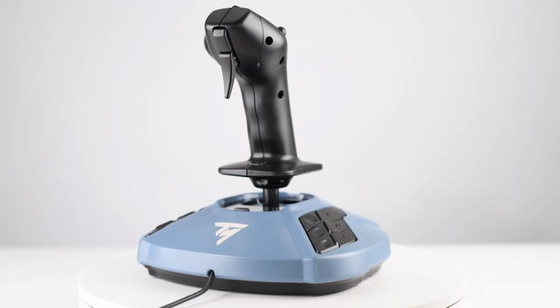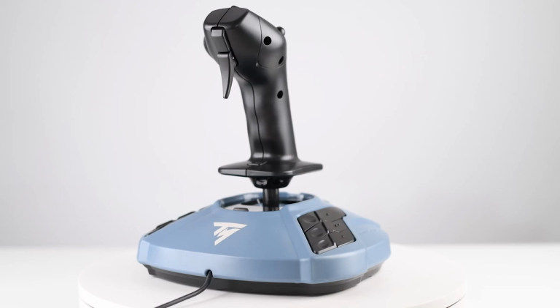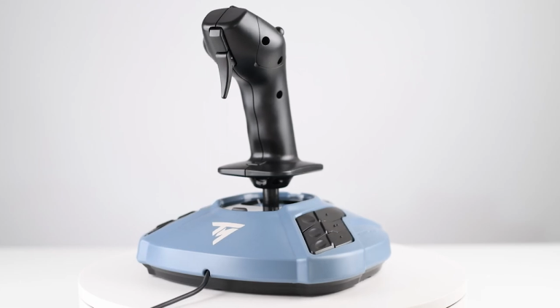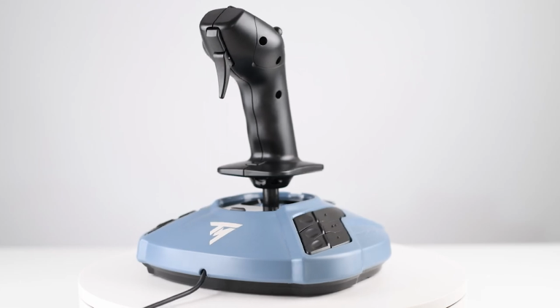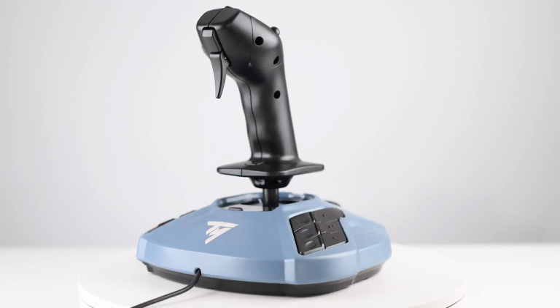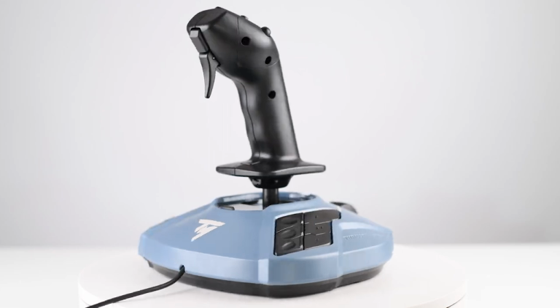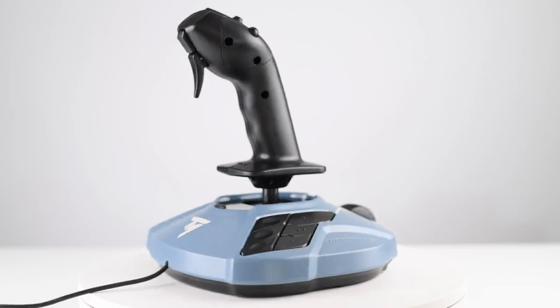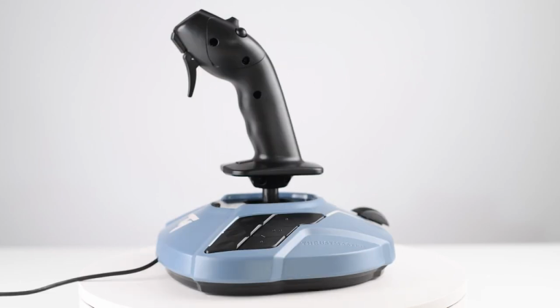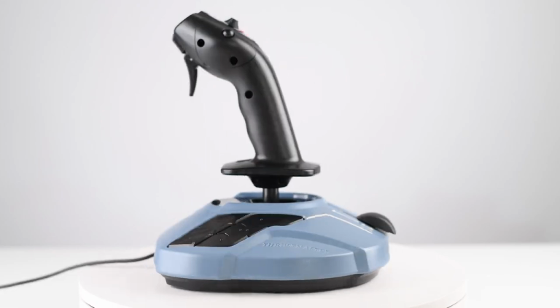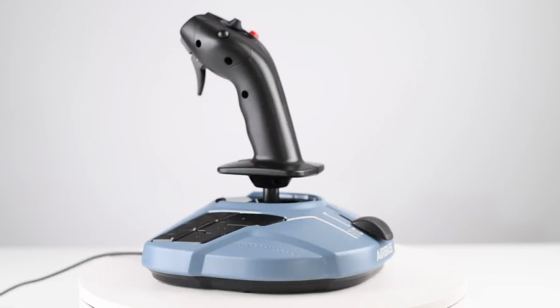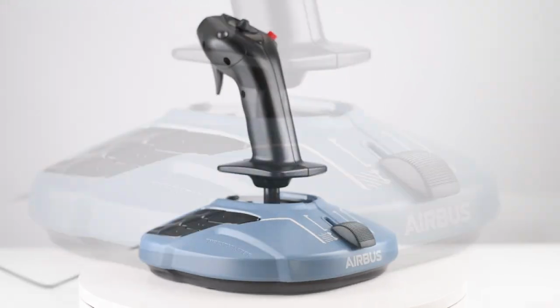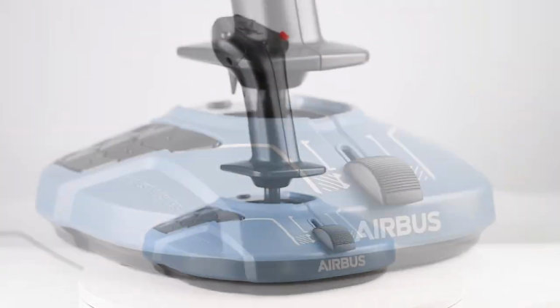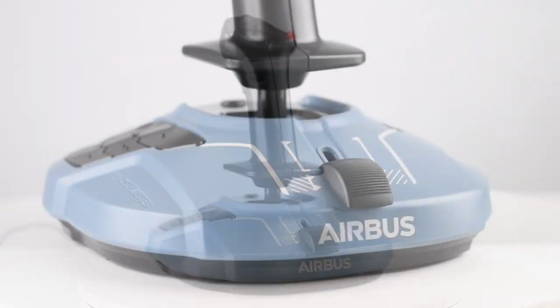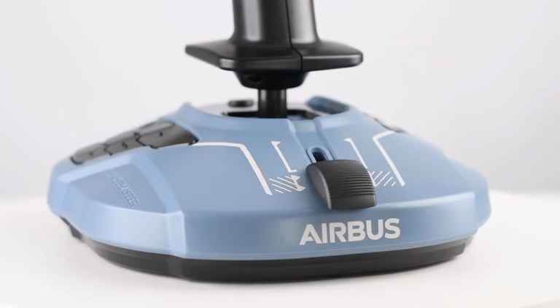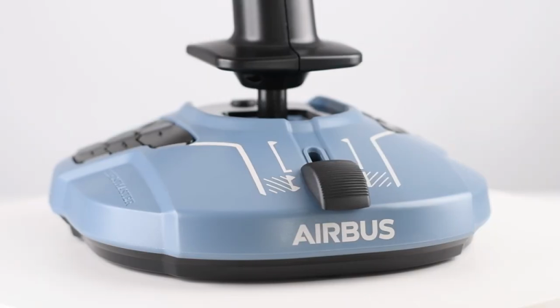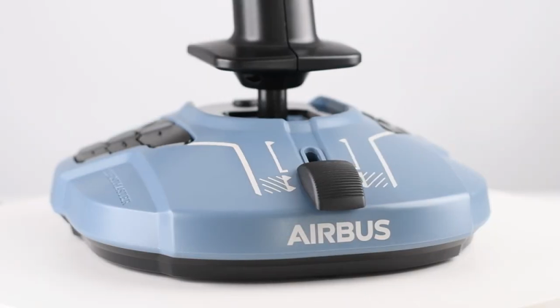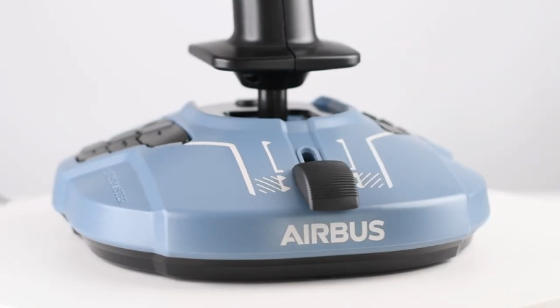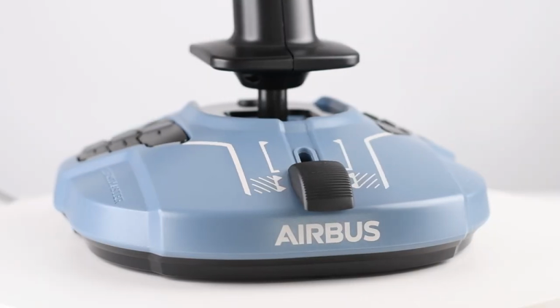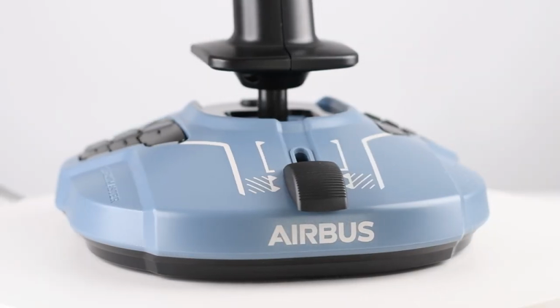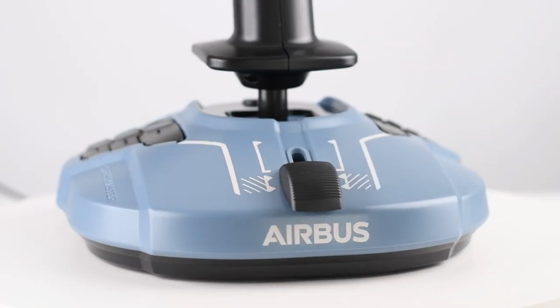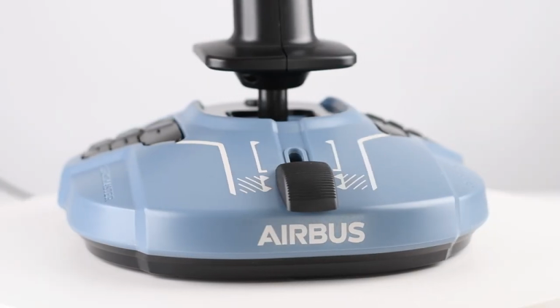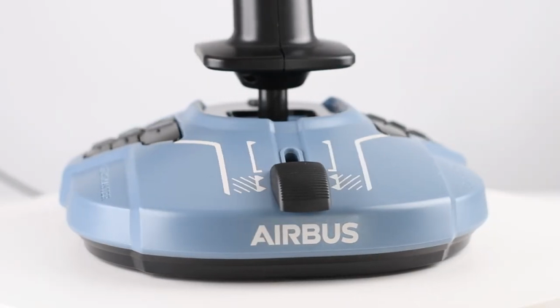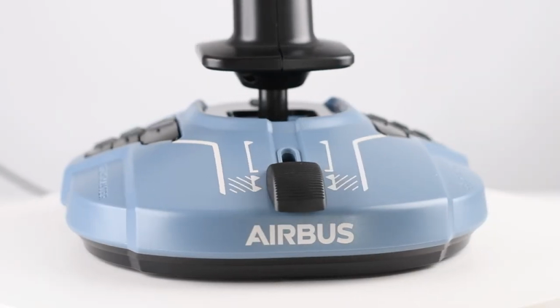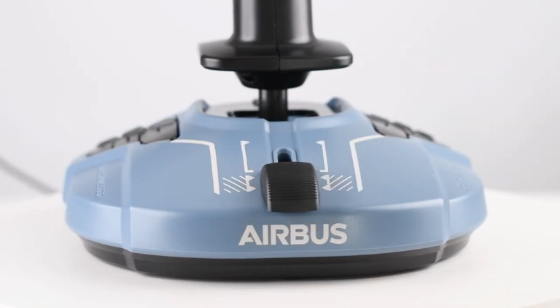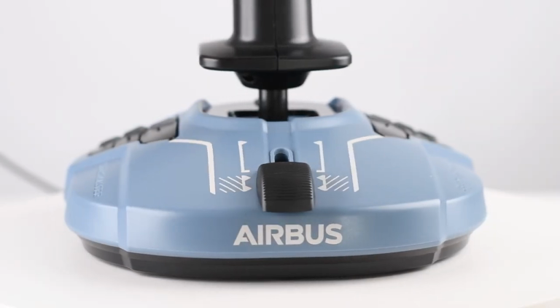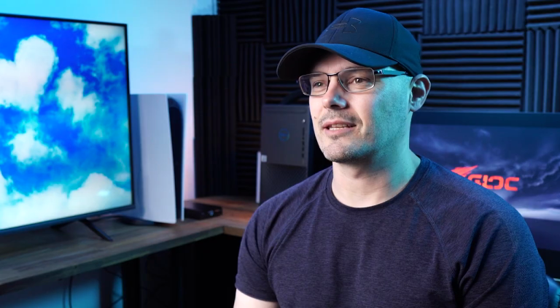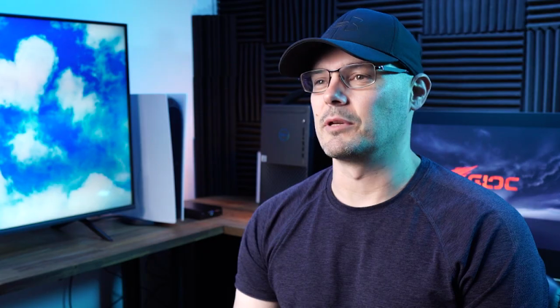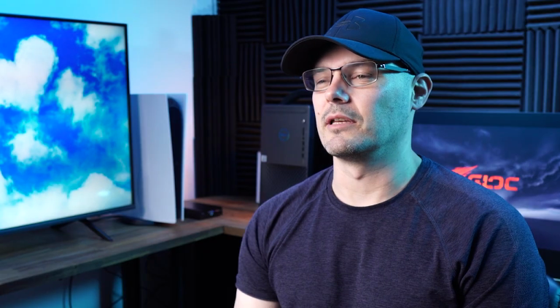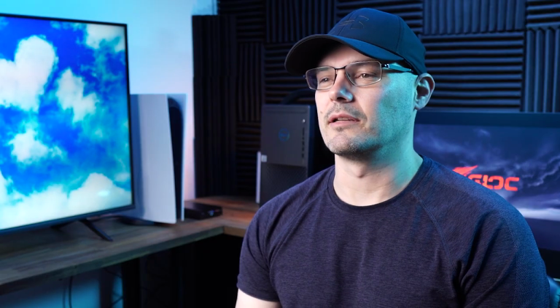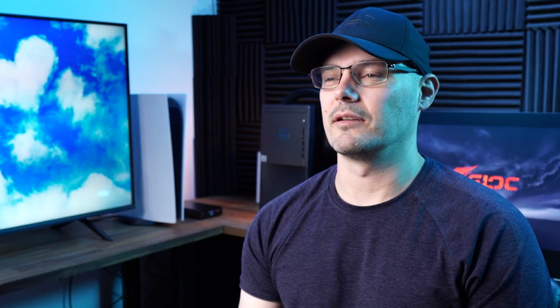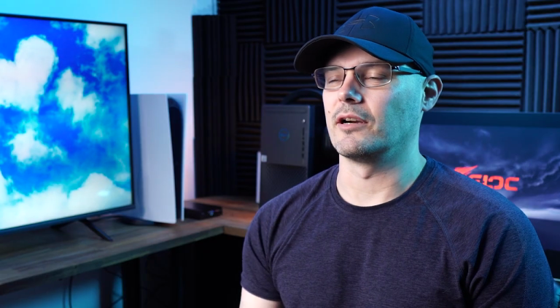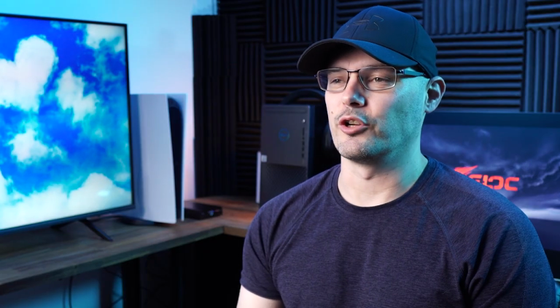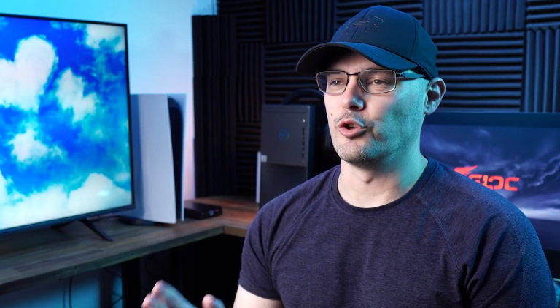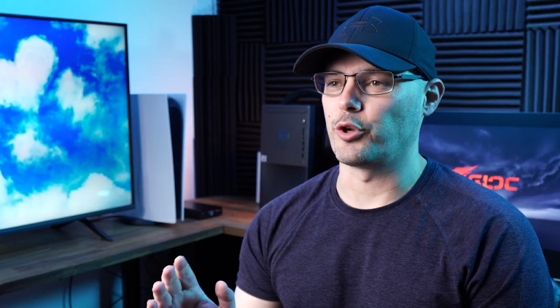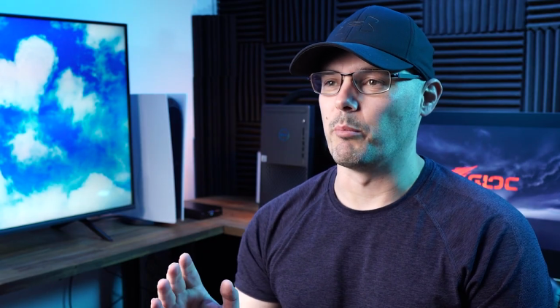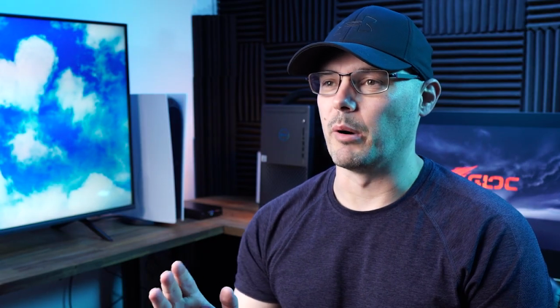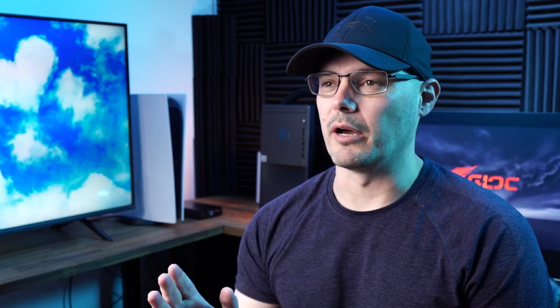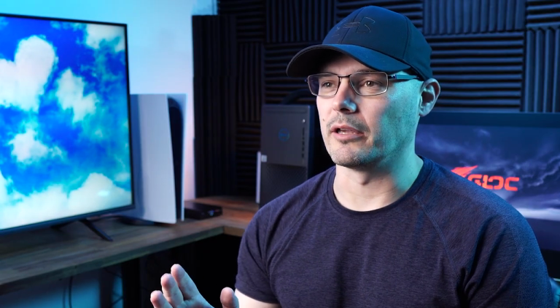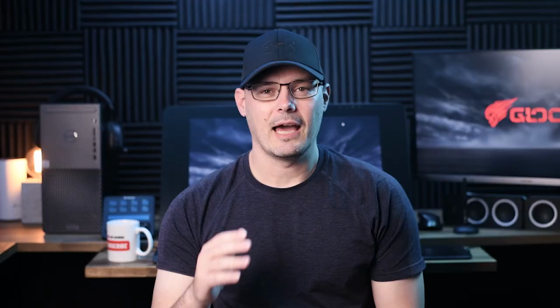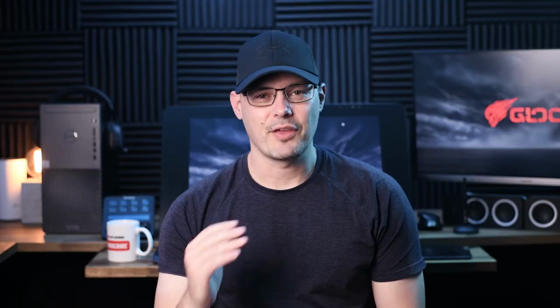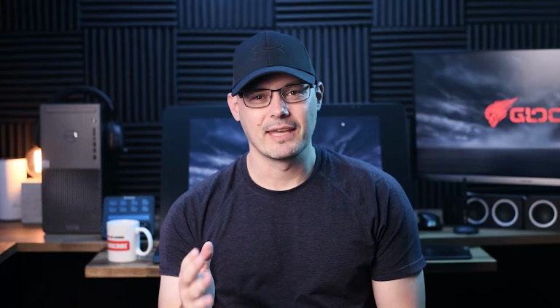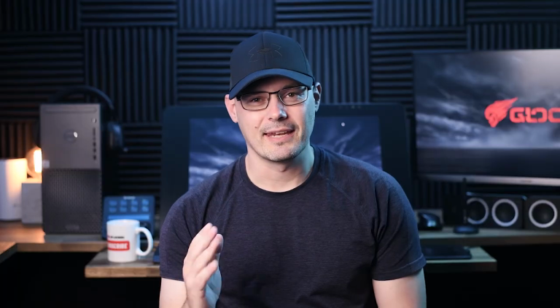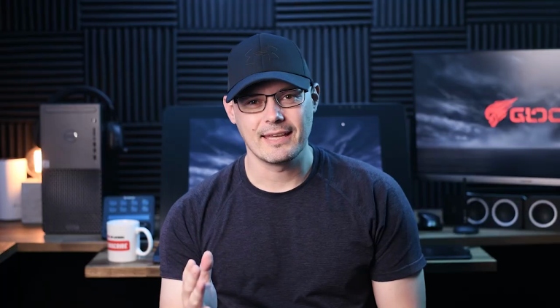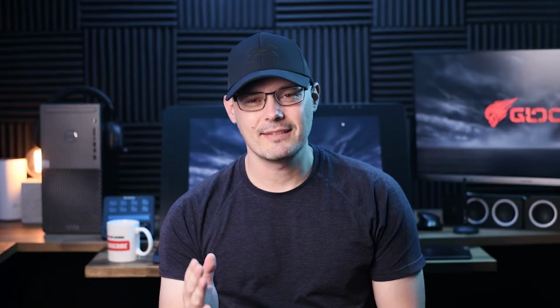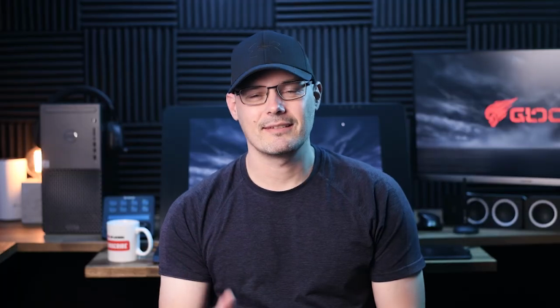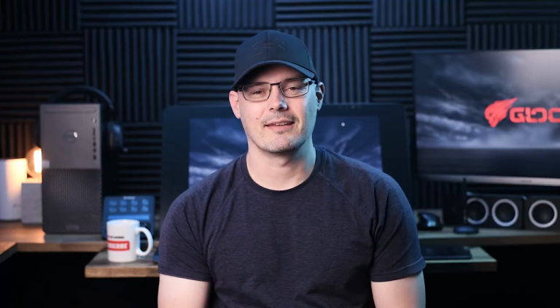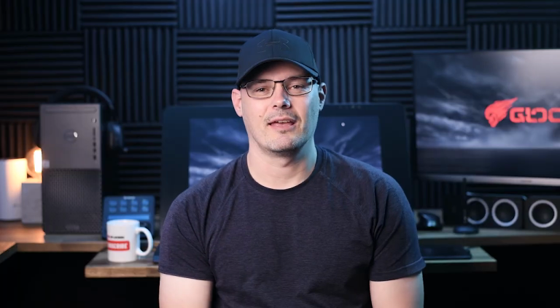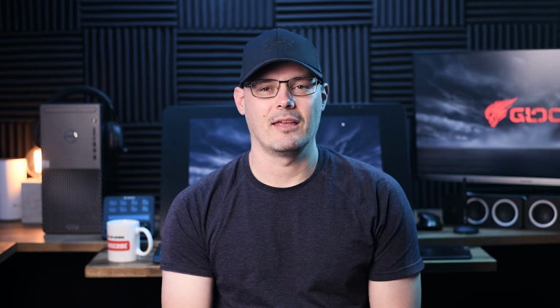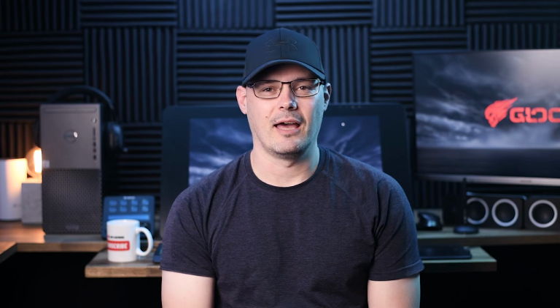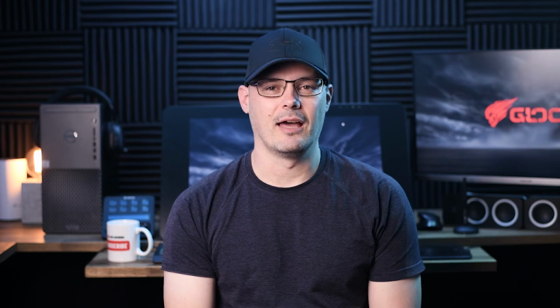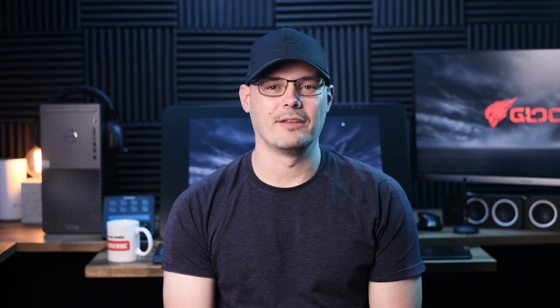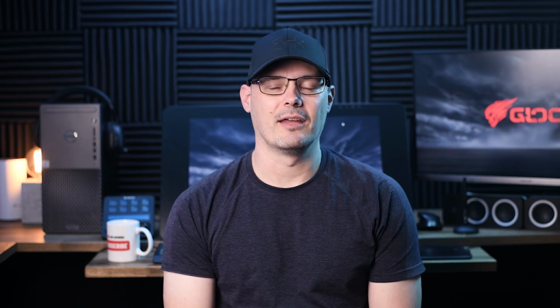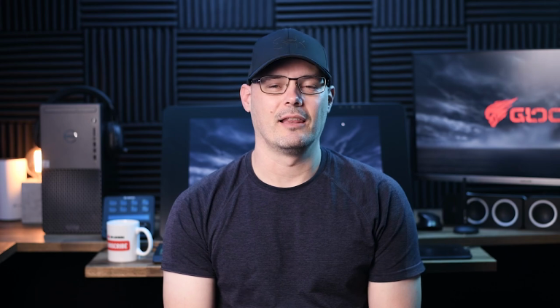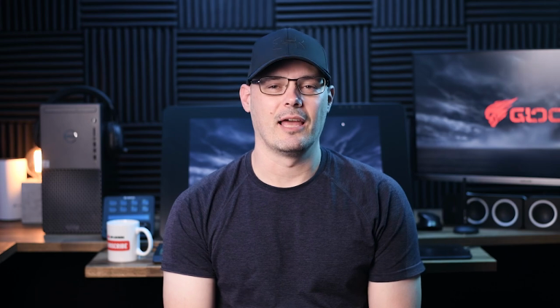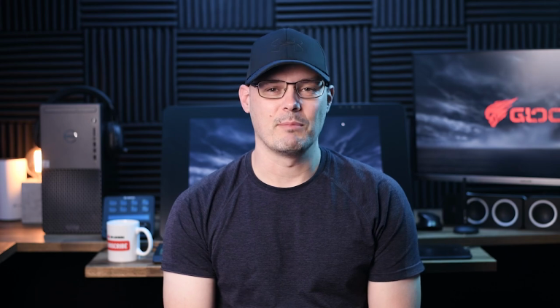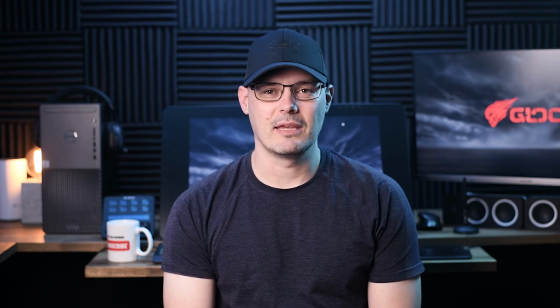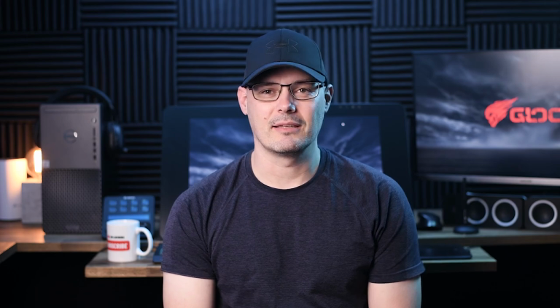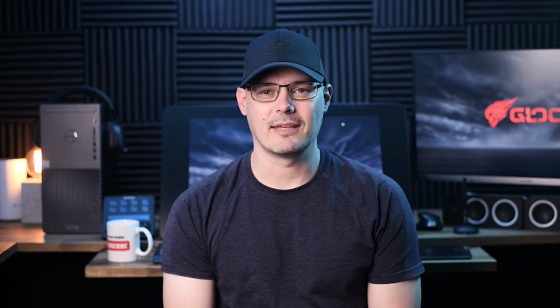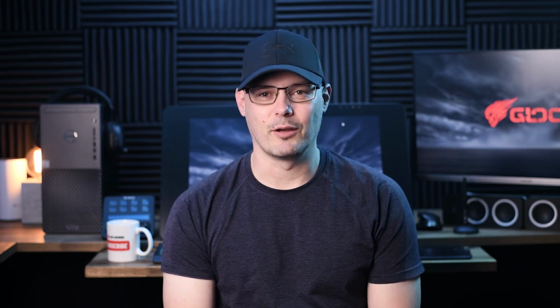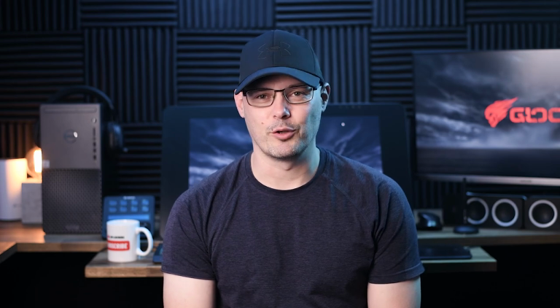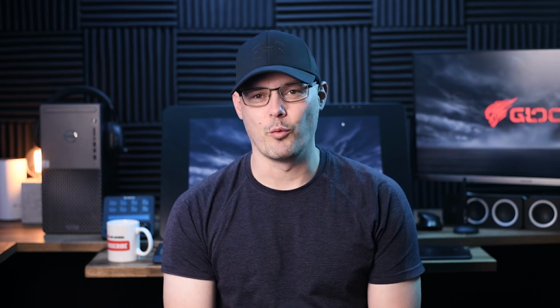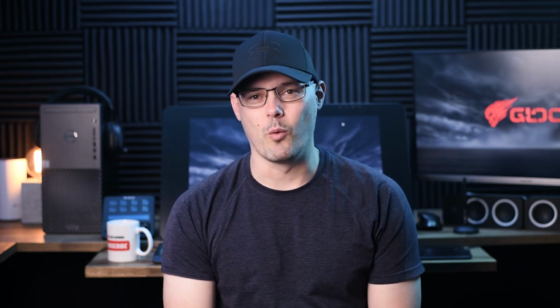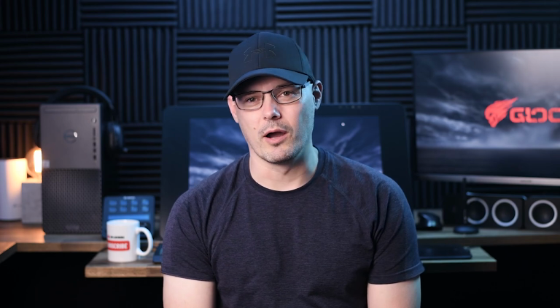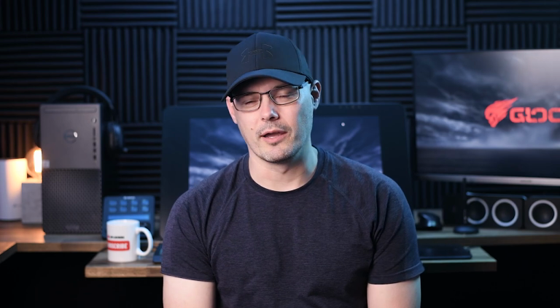Is this the best value joystick for Flight Simulator you can buy? I think it is, and let me tell you why.